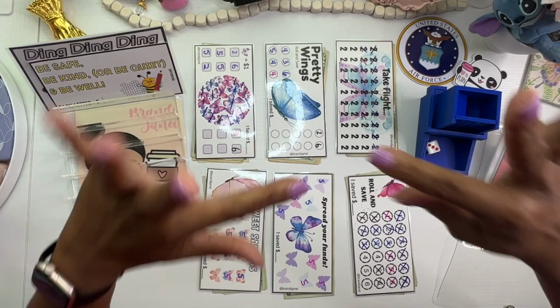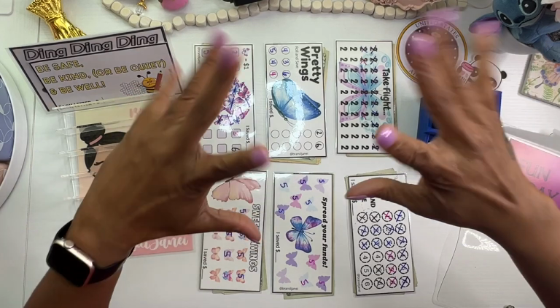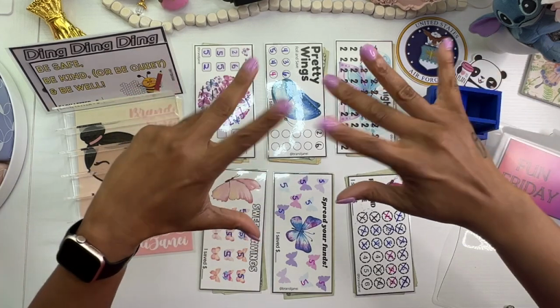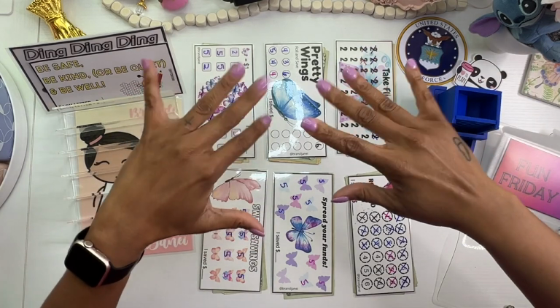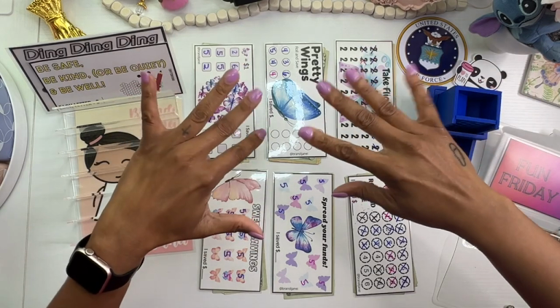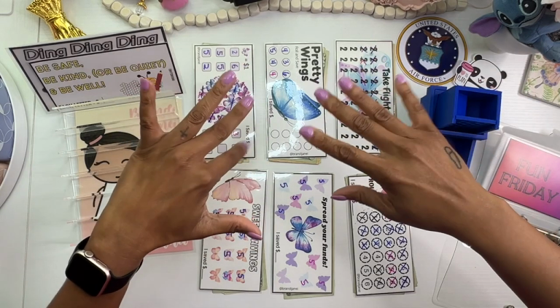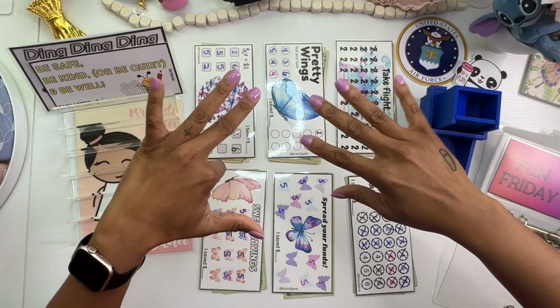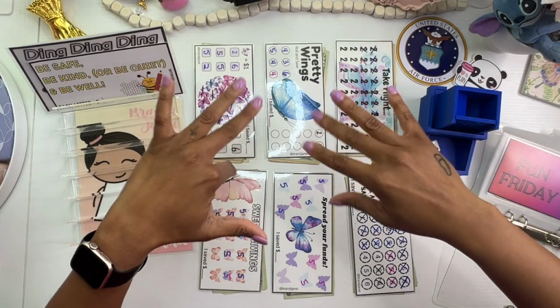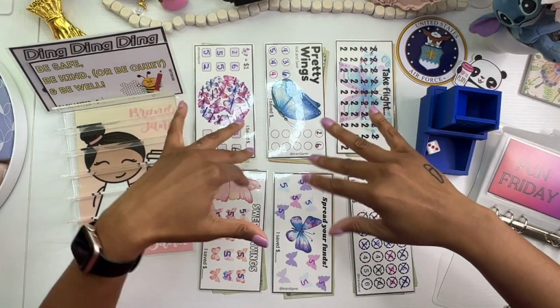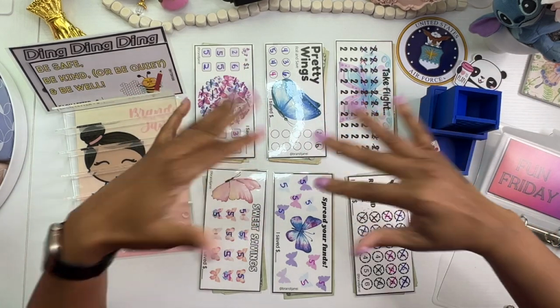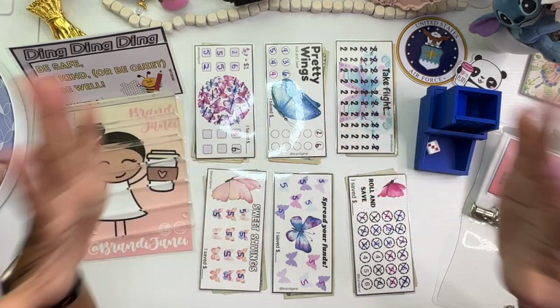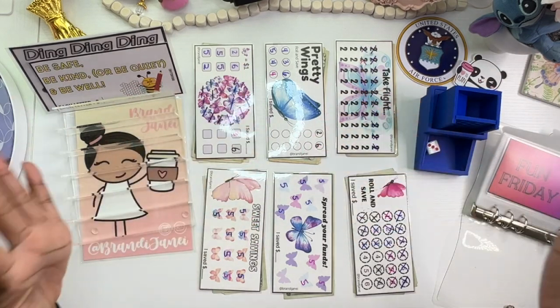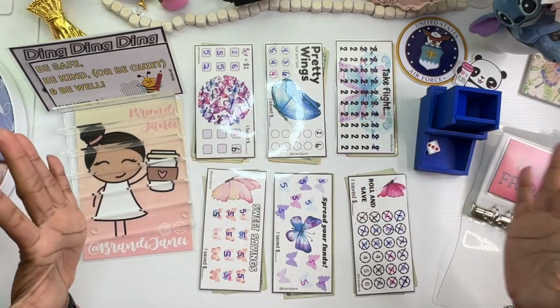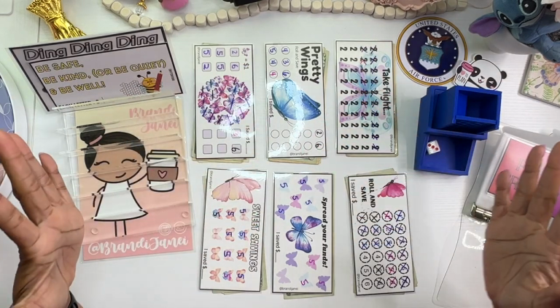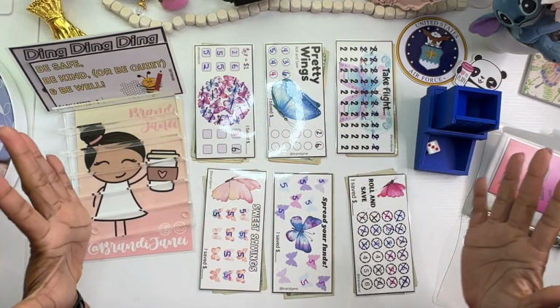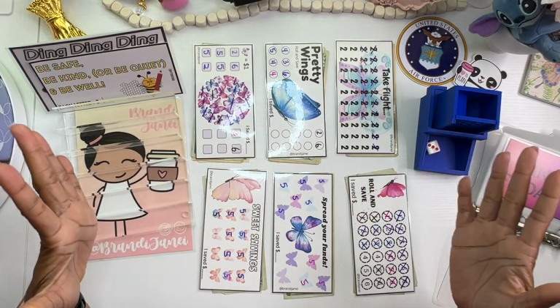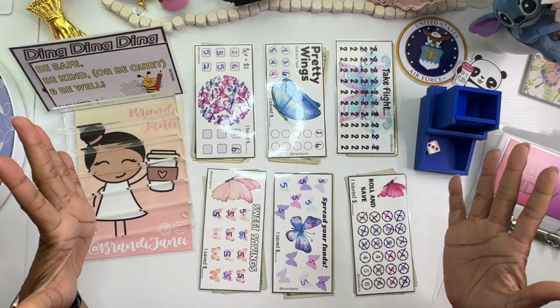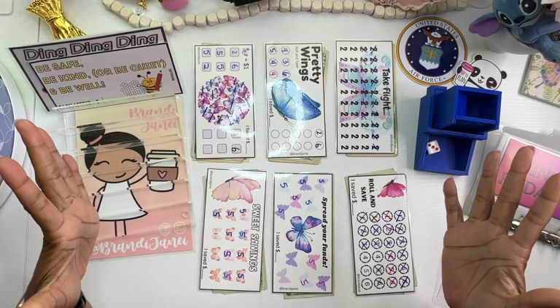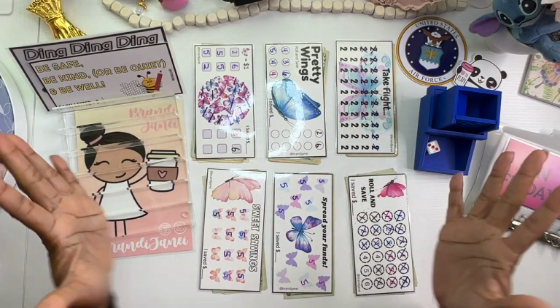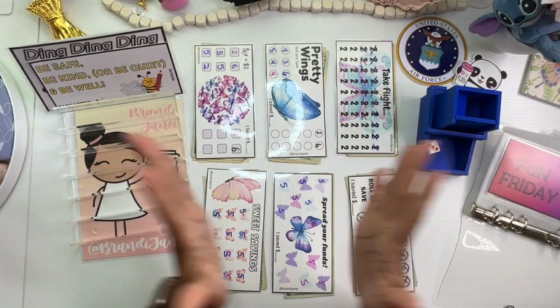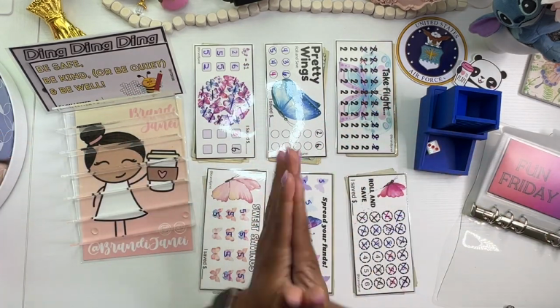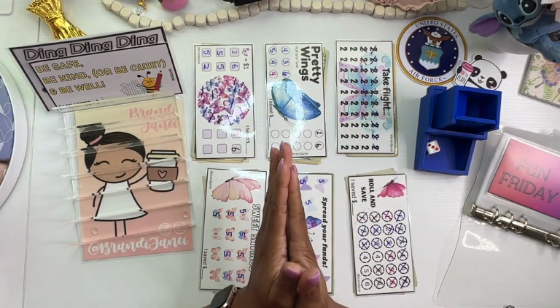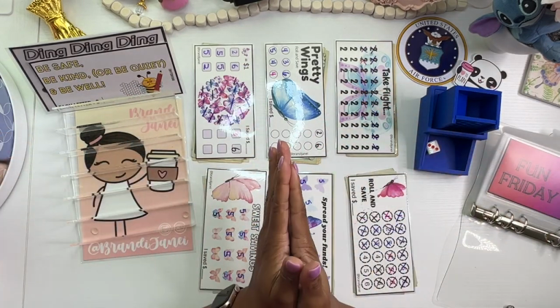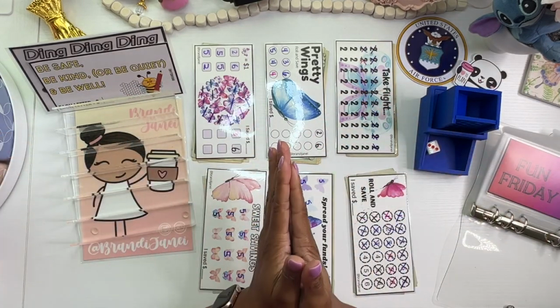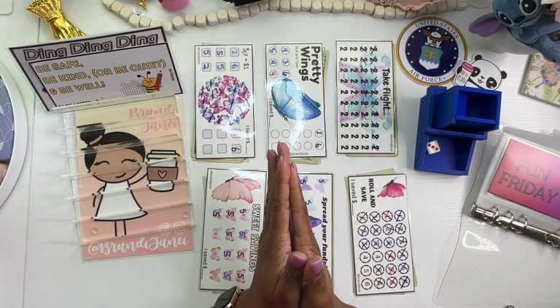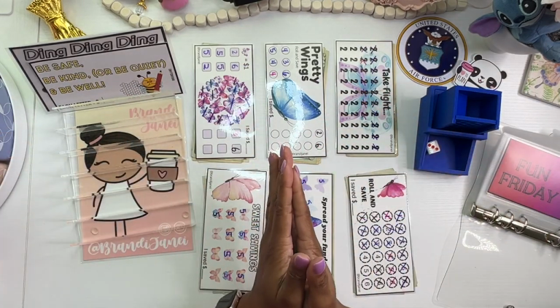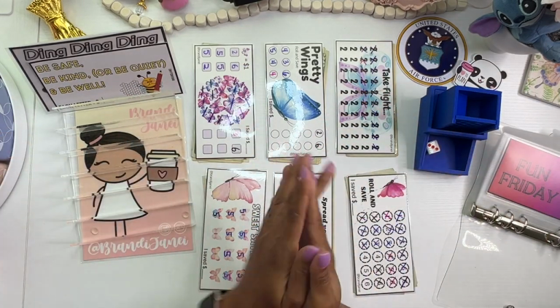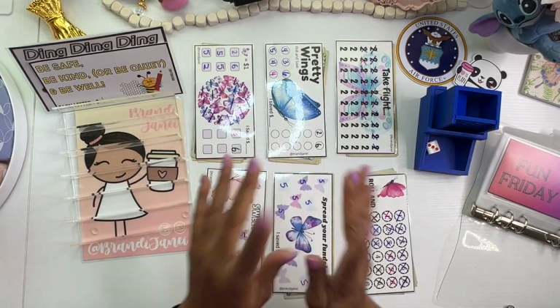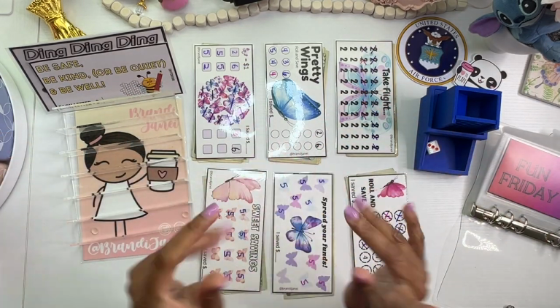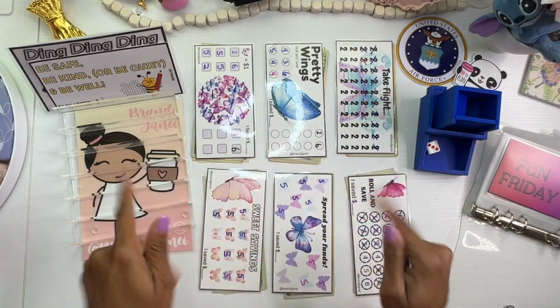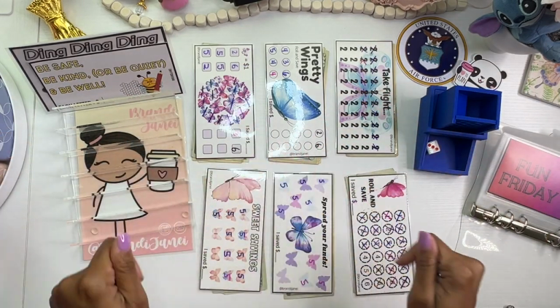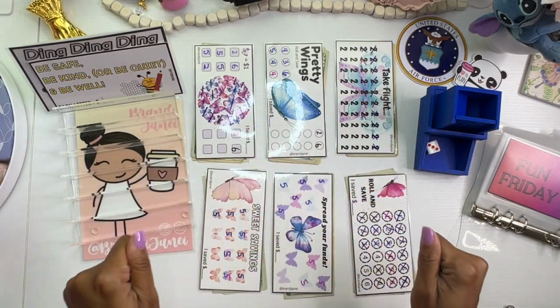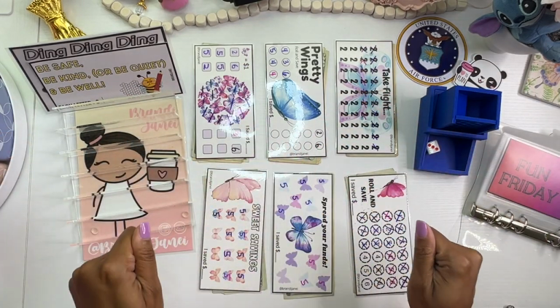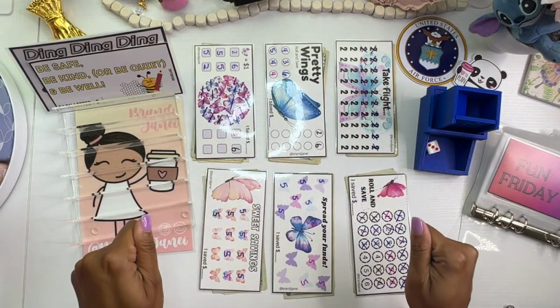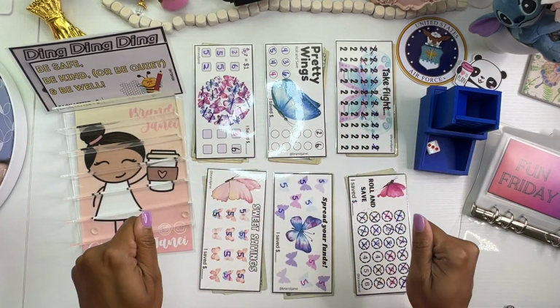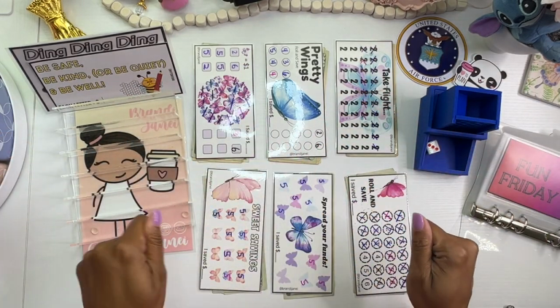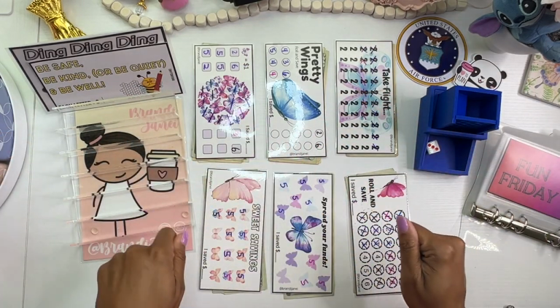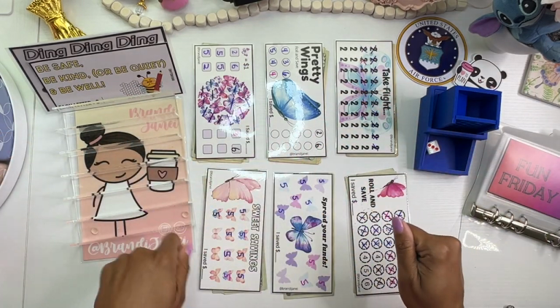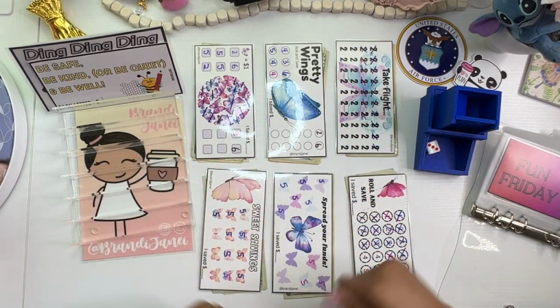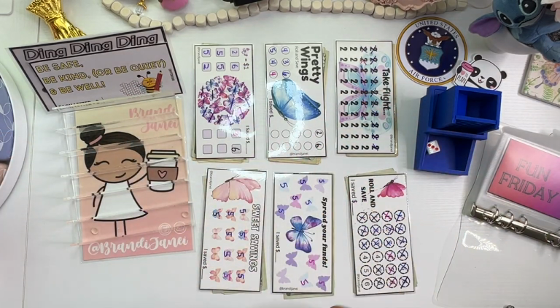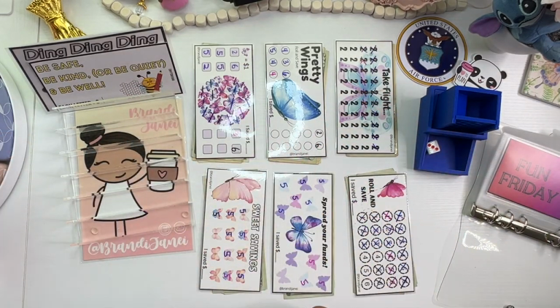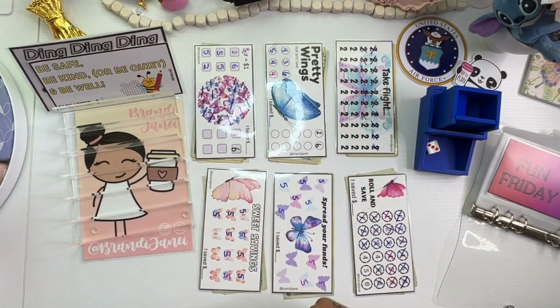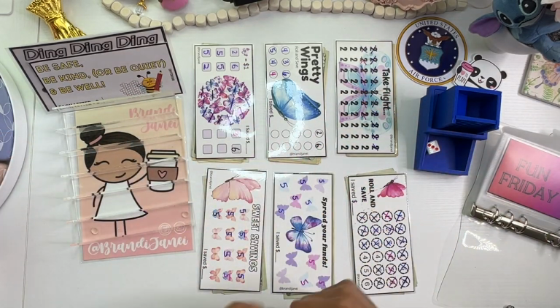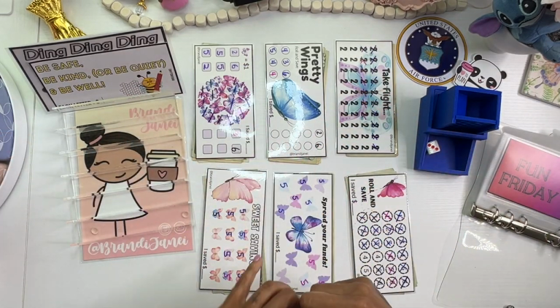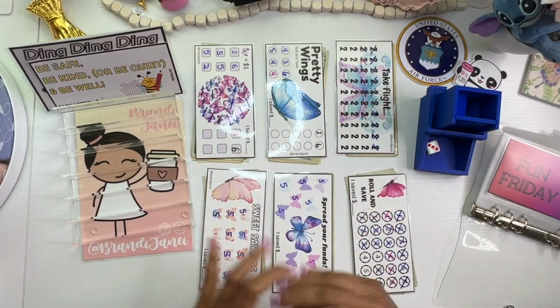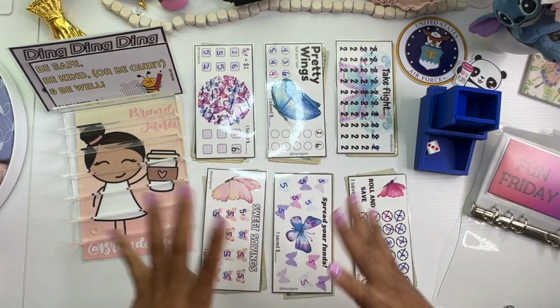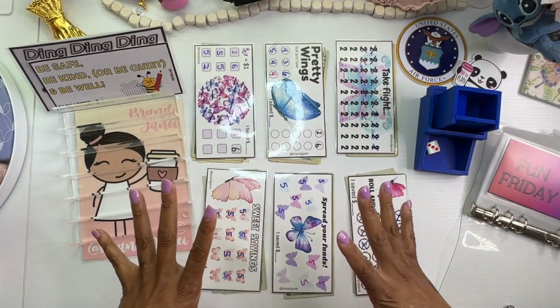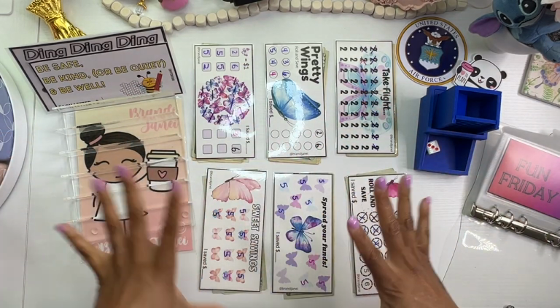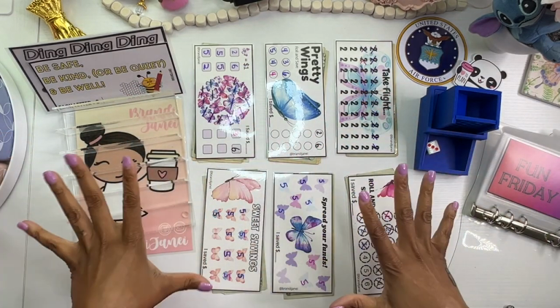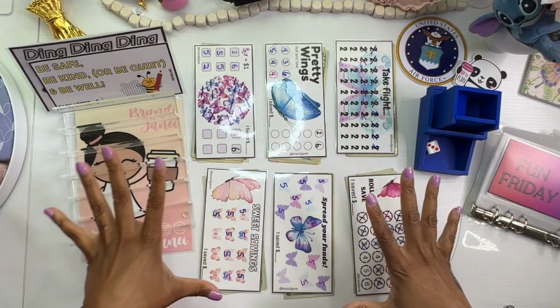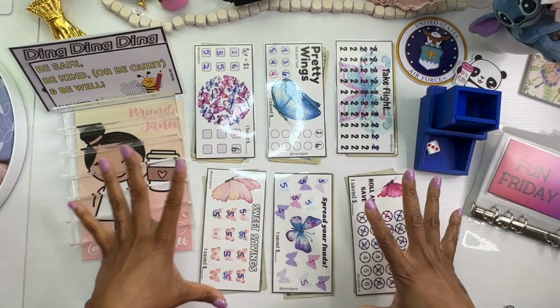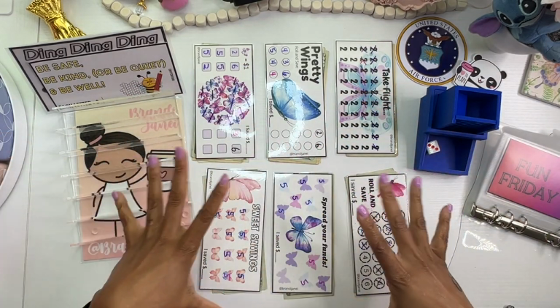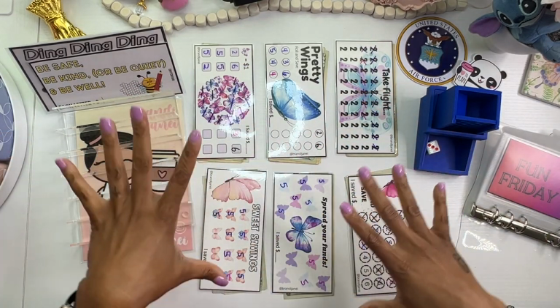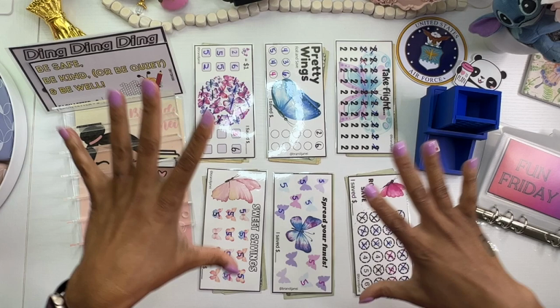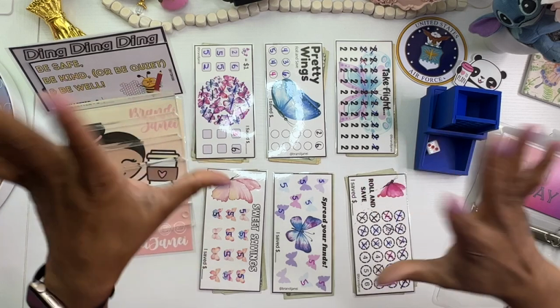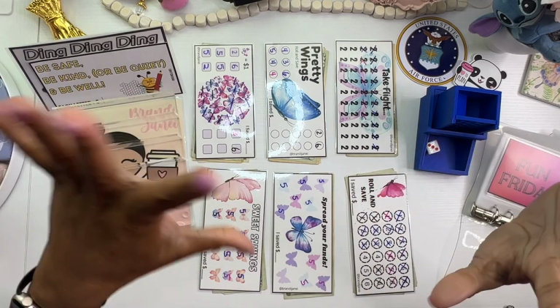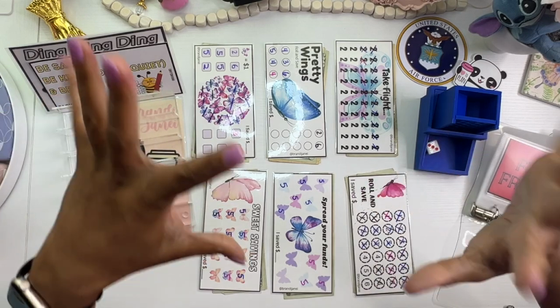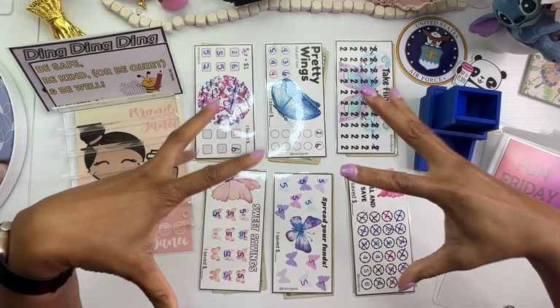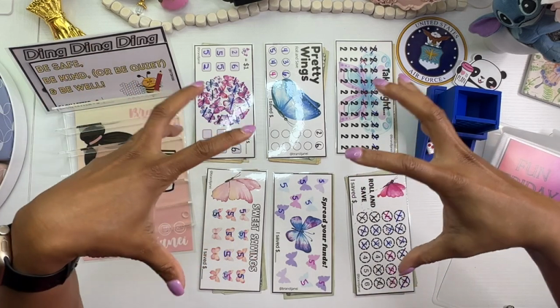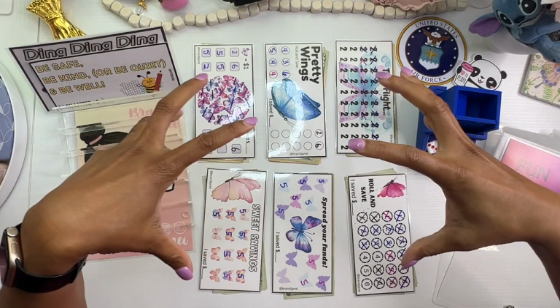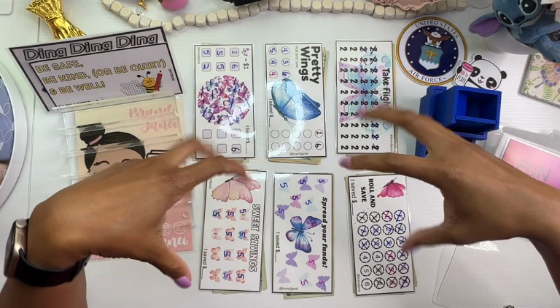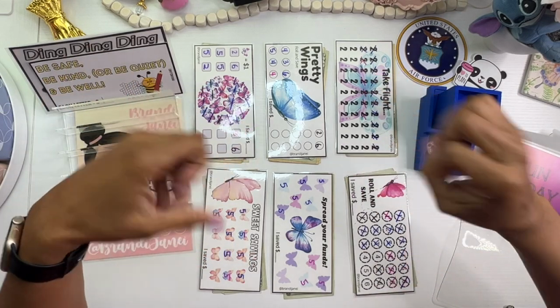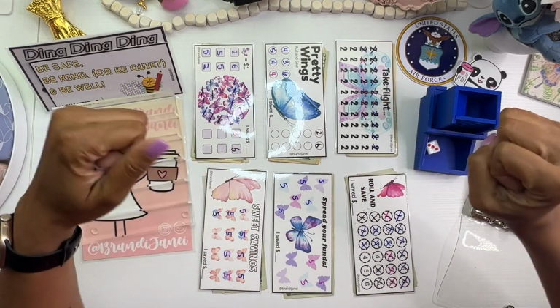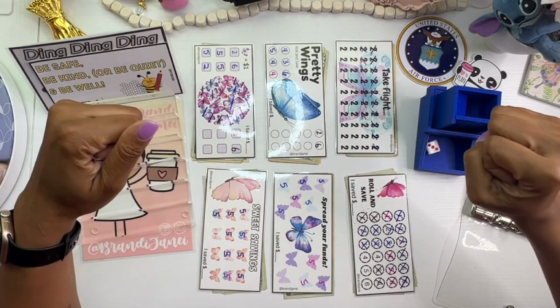Hello everyone, it's Brandy Janae. Welcome if you're new, welcome back if you're returning. It is time for another Fun Friday!